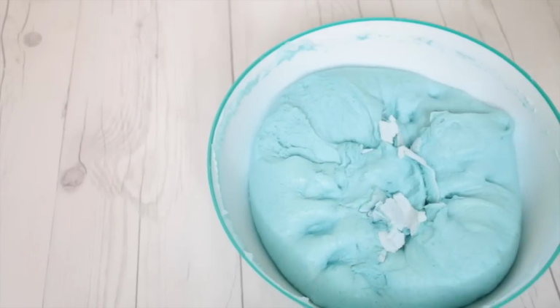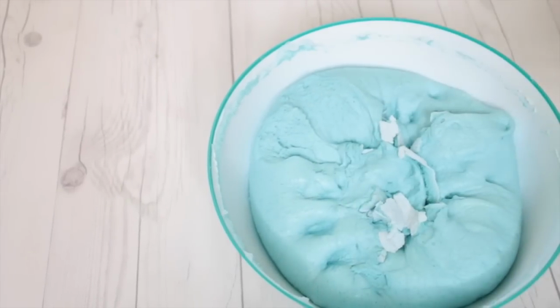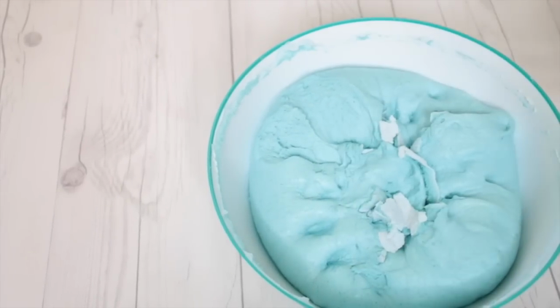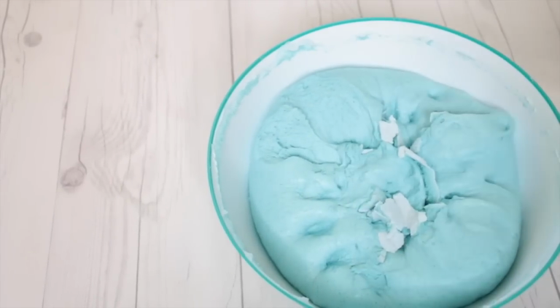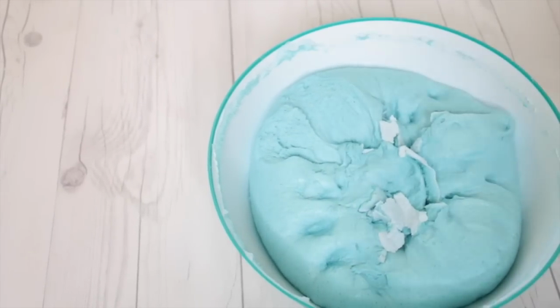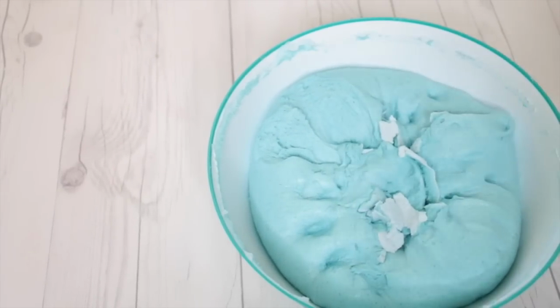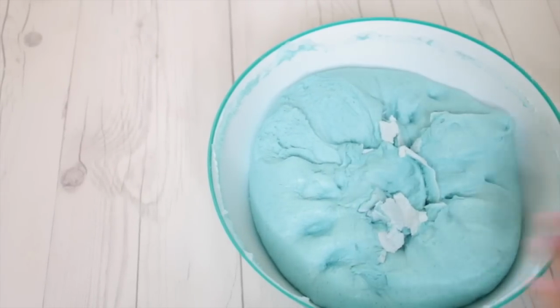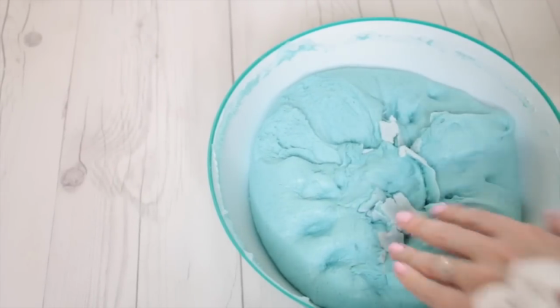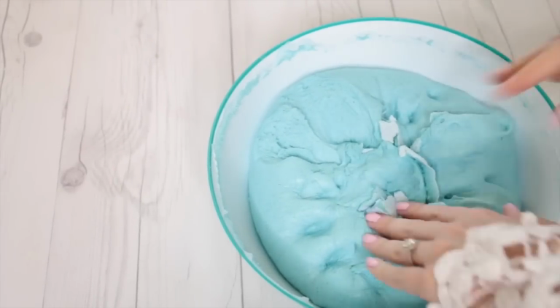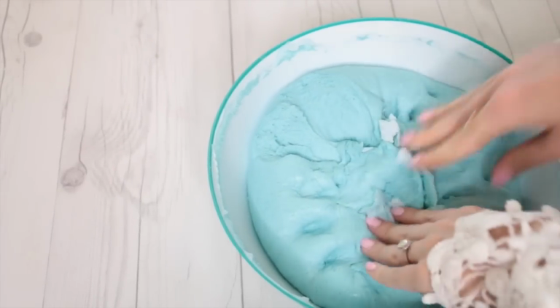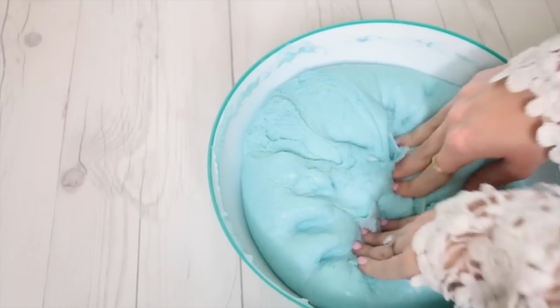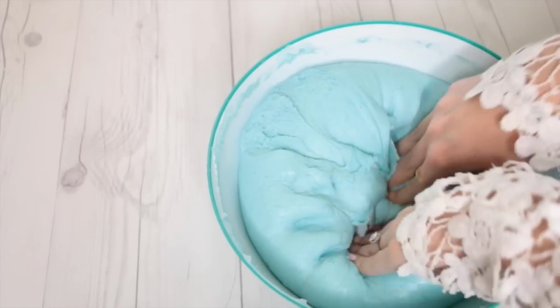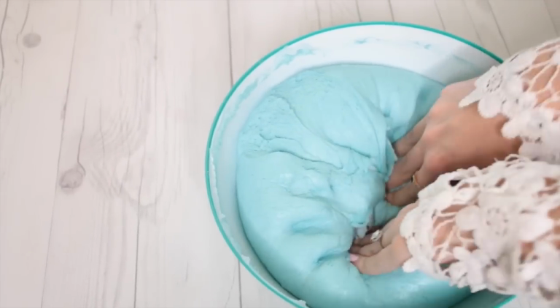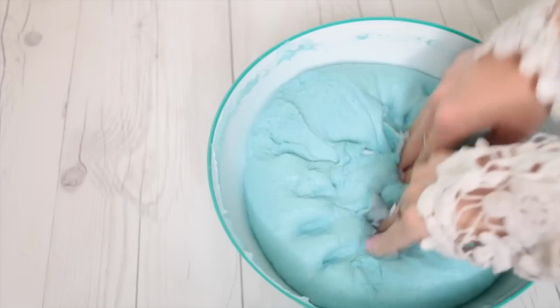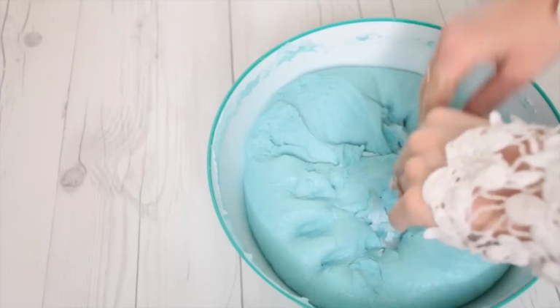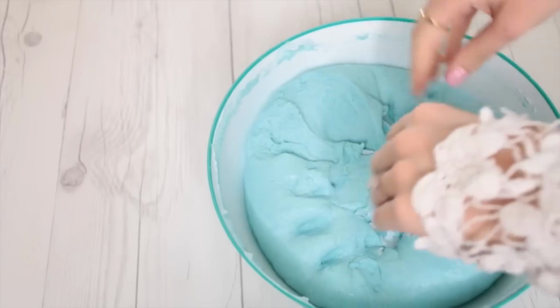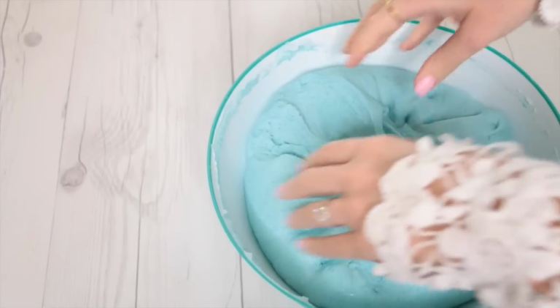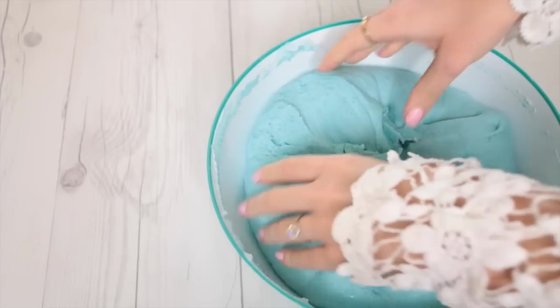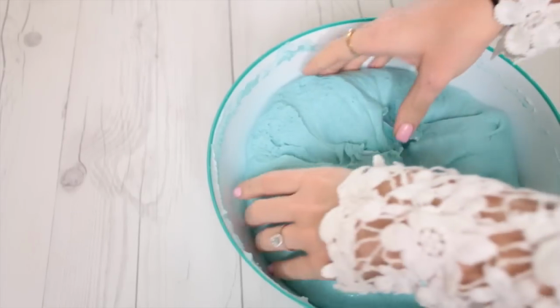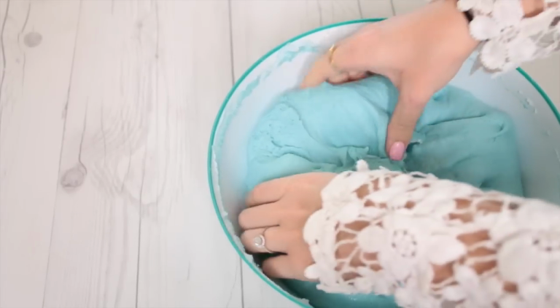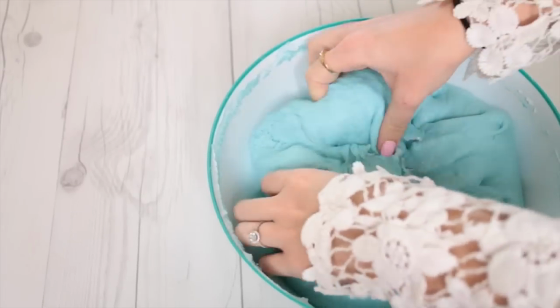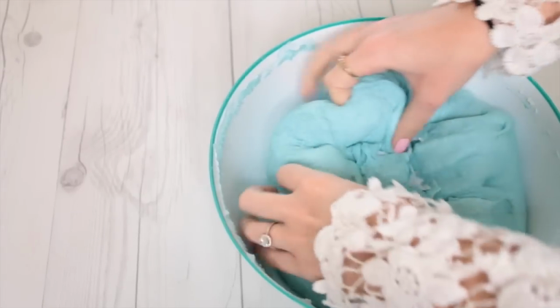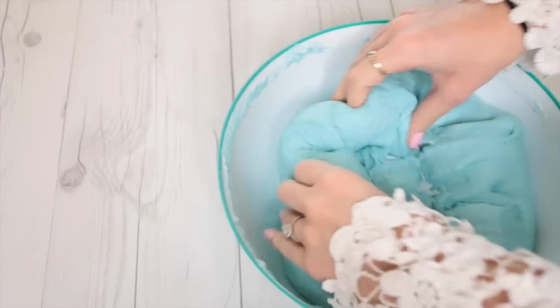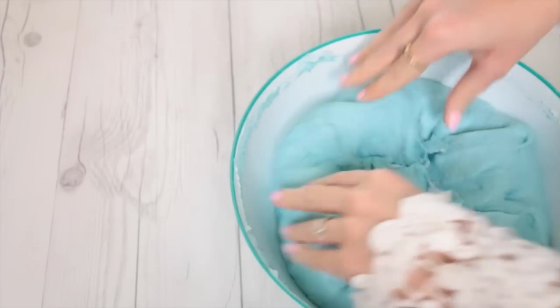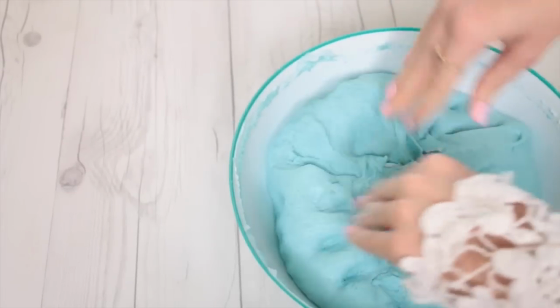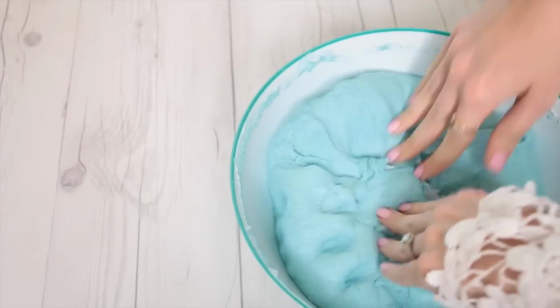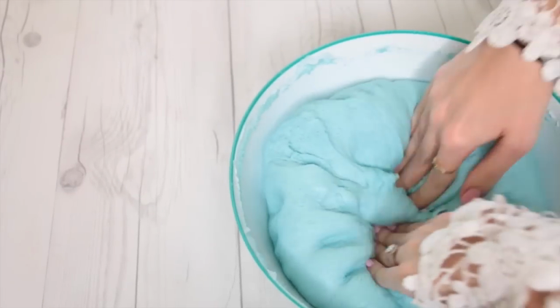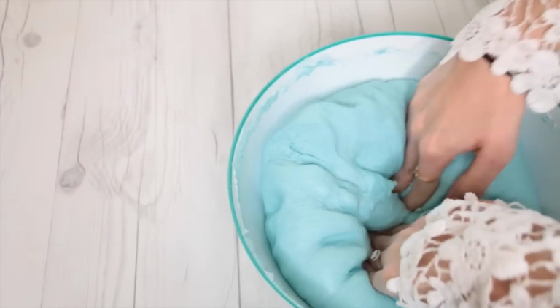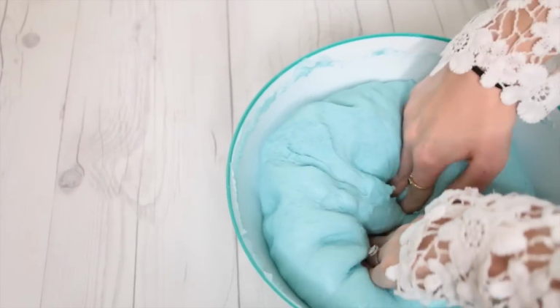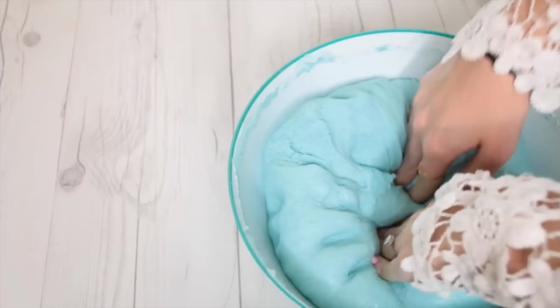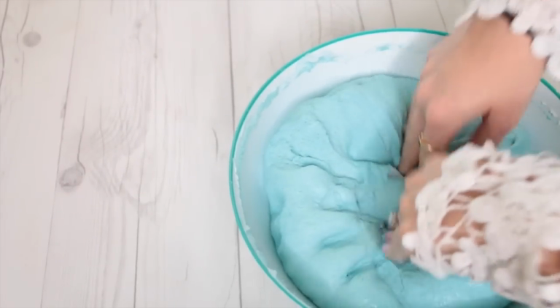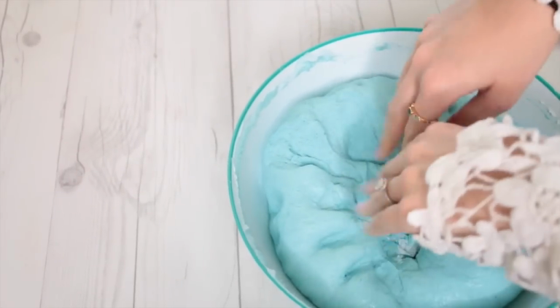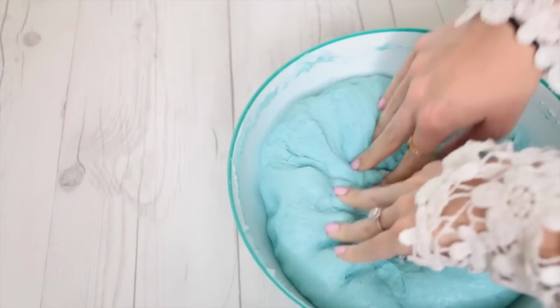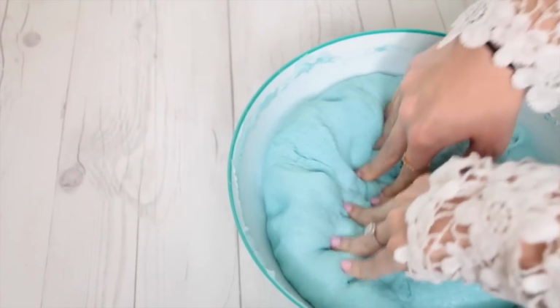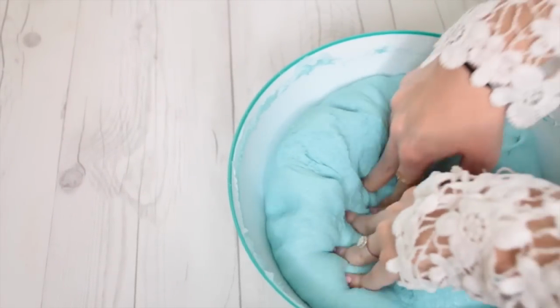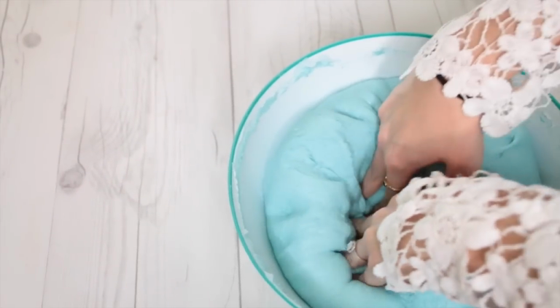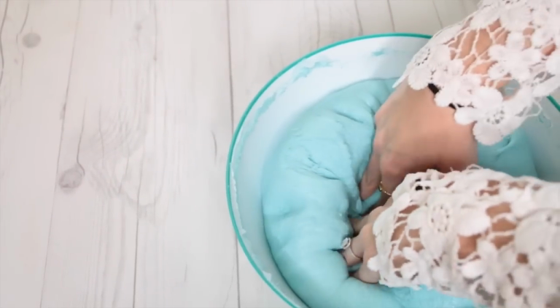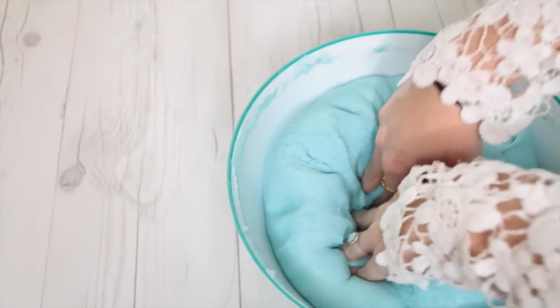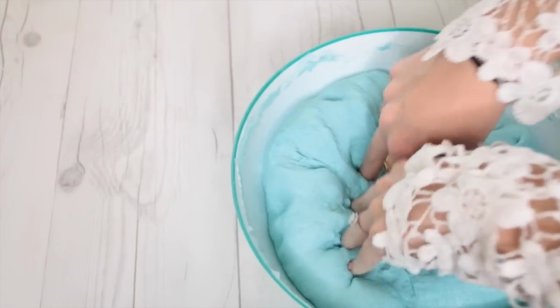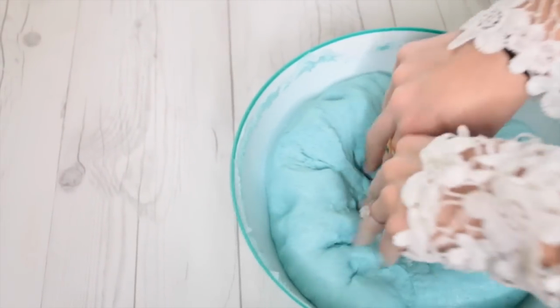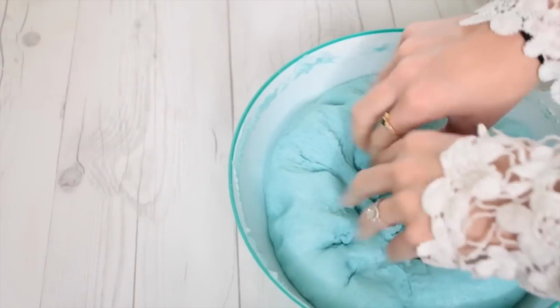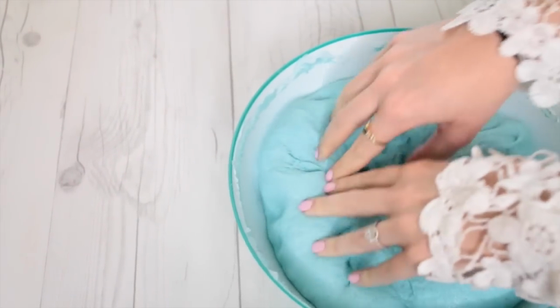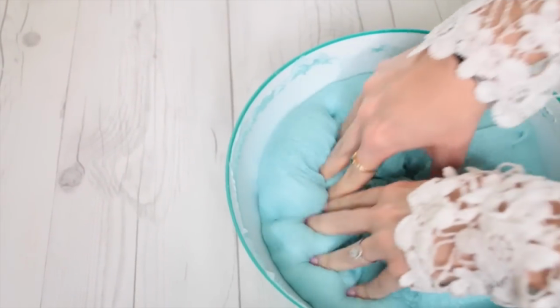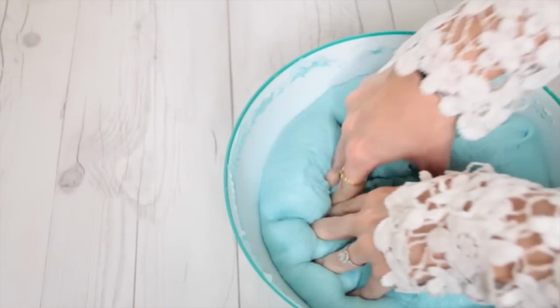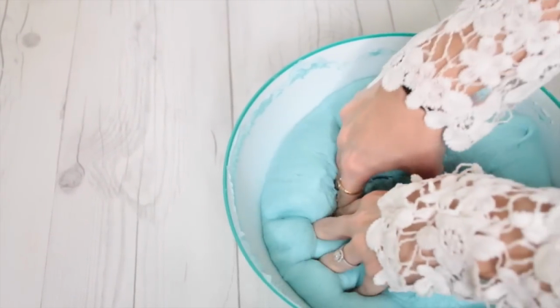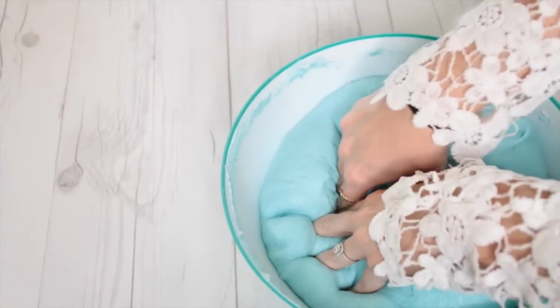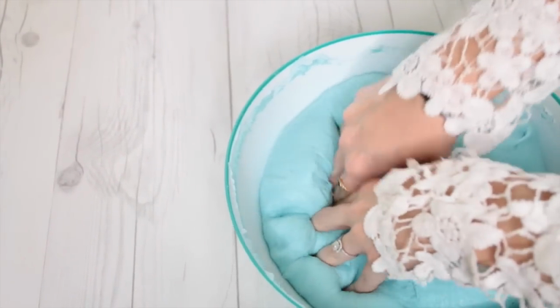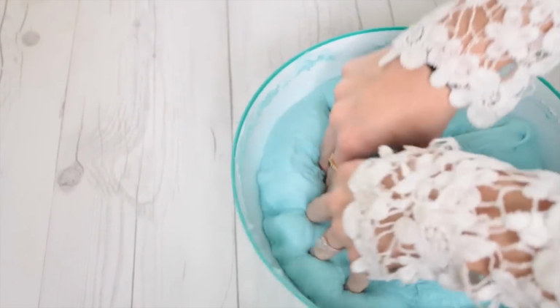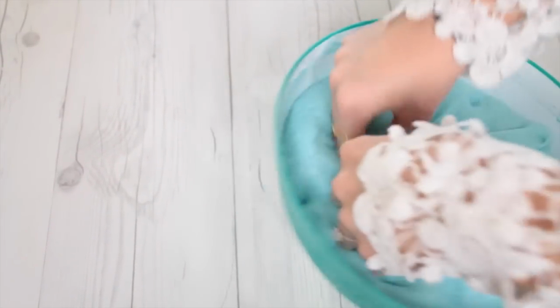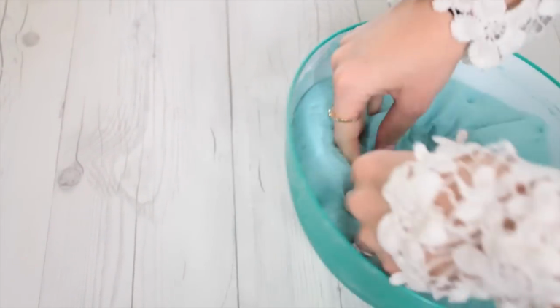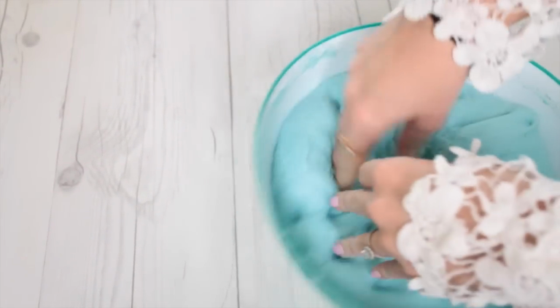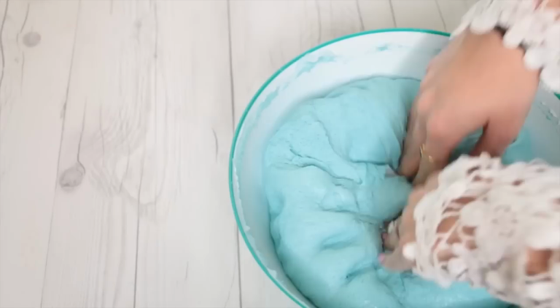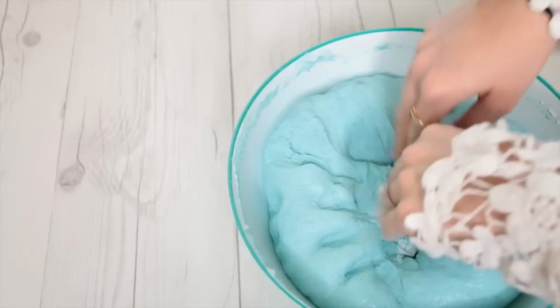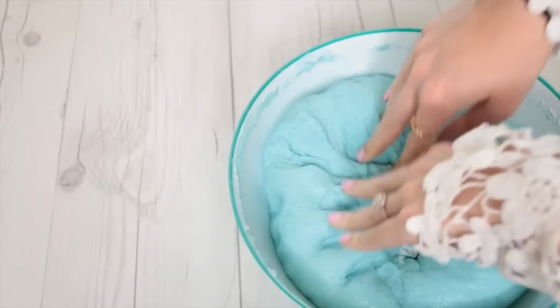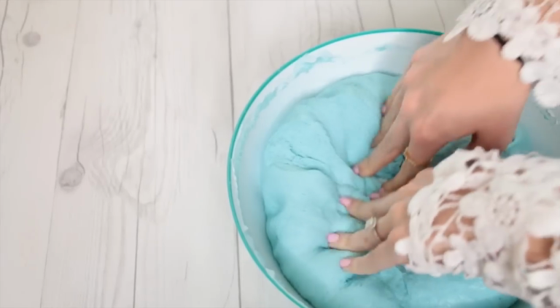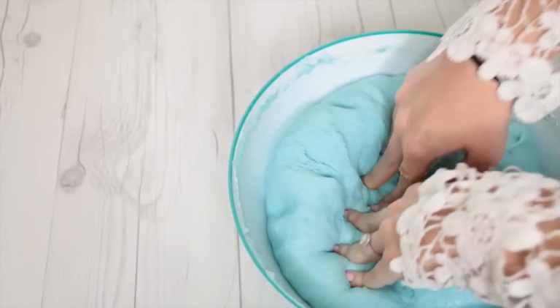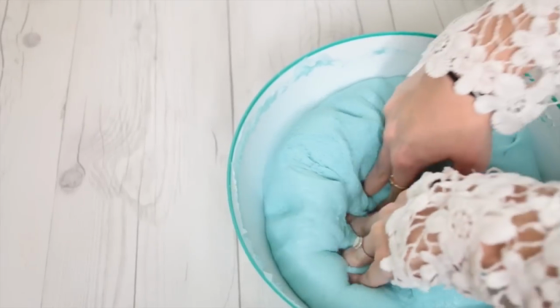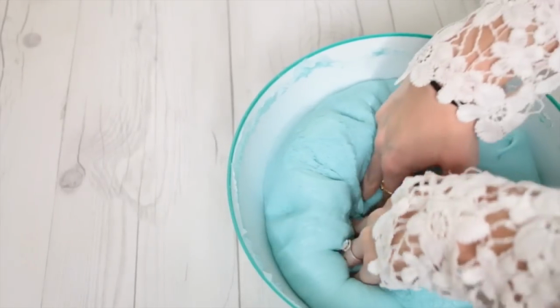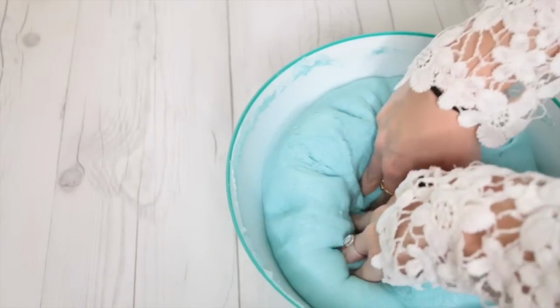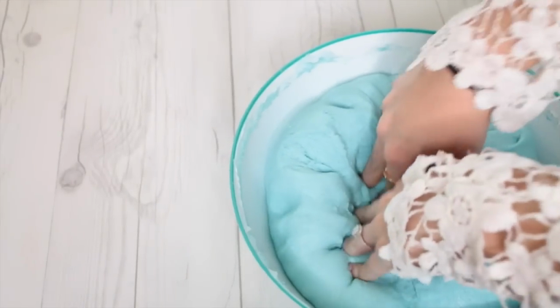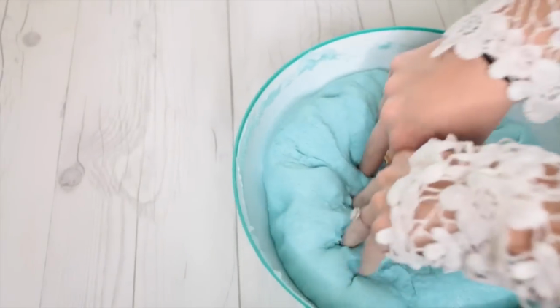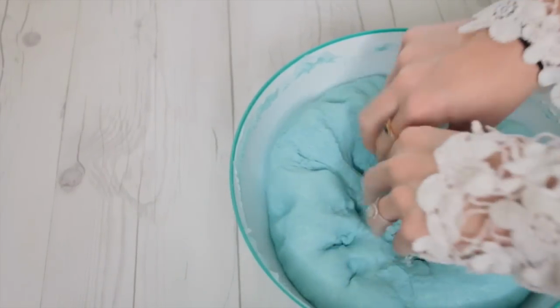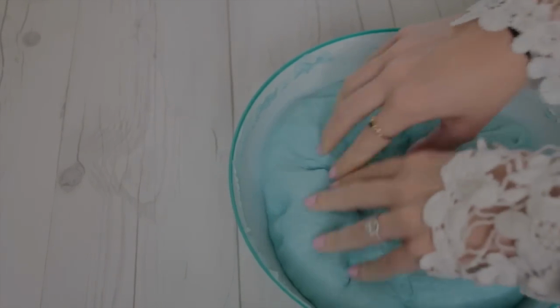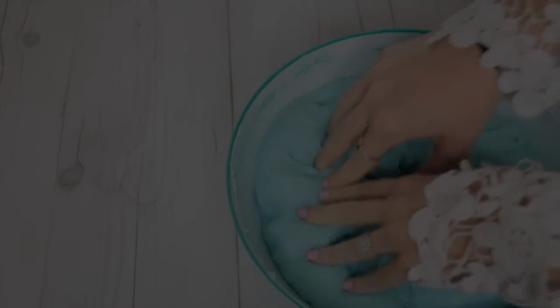Thank you so much for watching. If you want to see more DIY and slime videos, please don't forget to subscribe and I'll talk to you real soon. Bye!